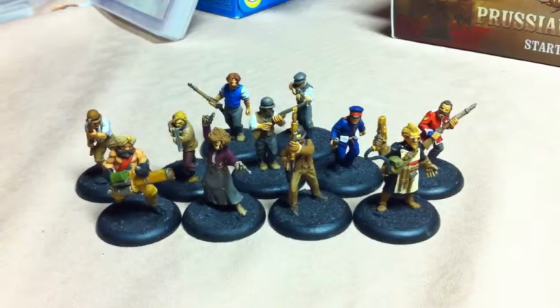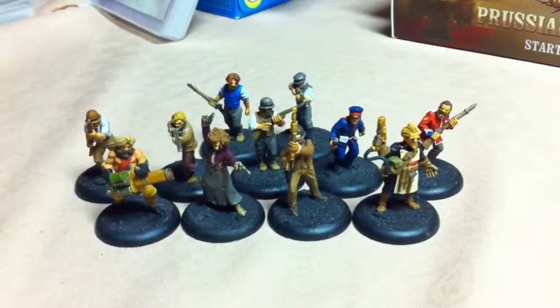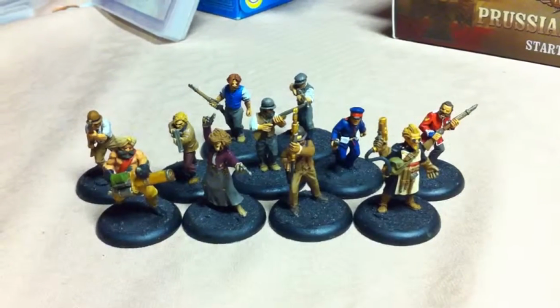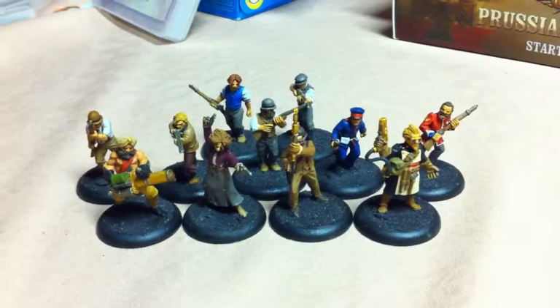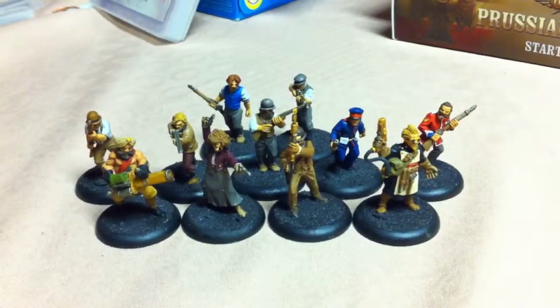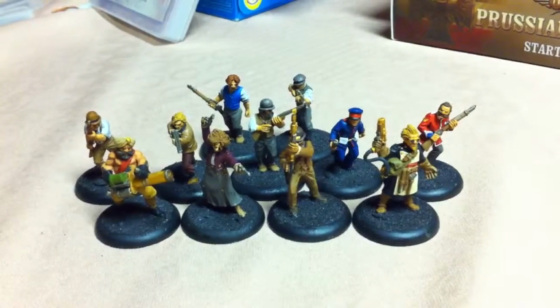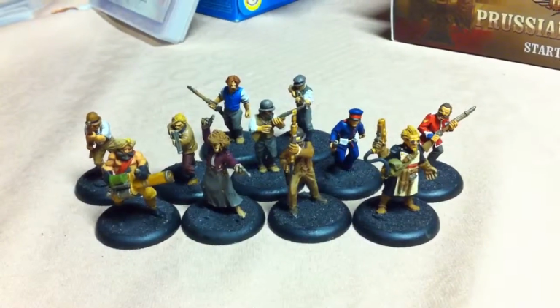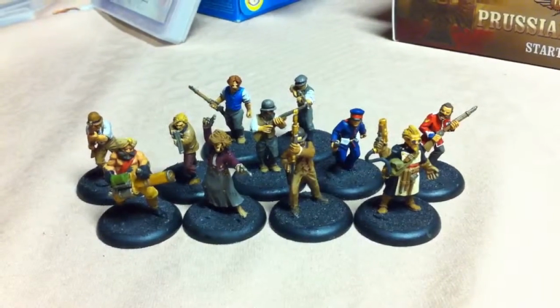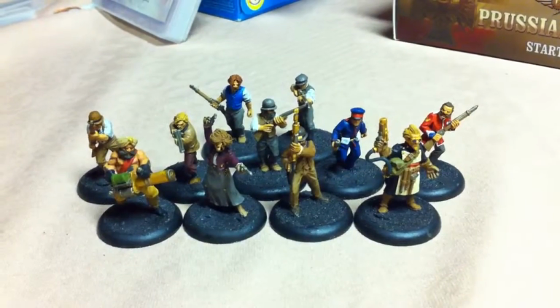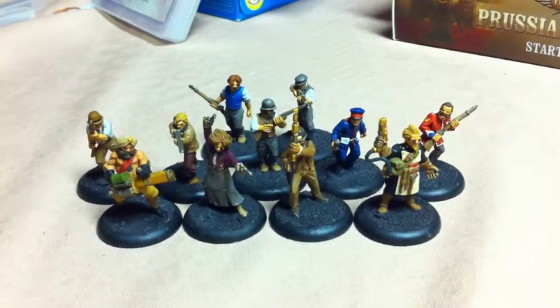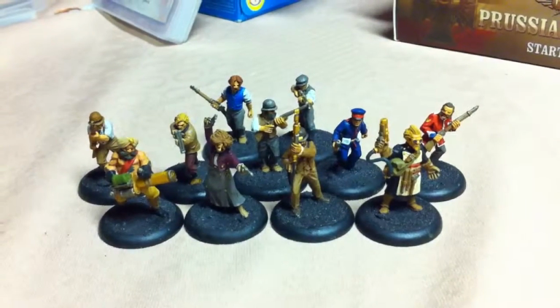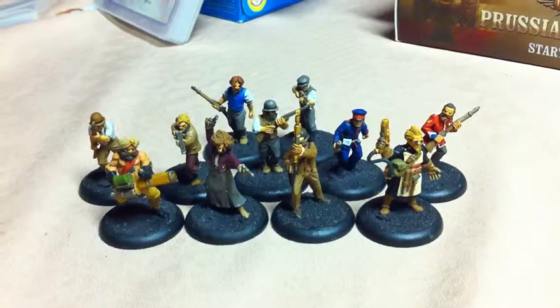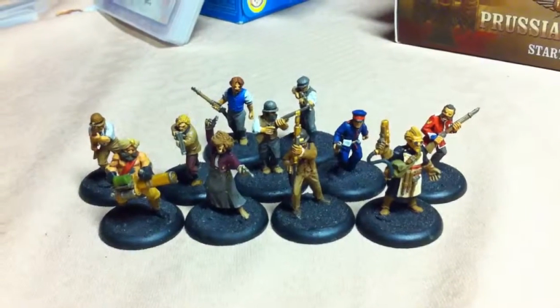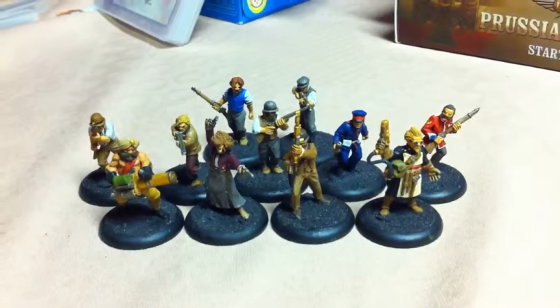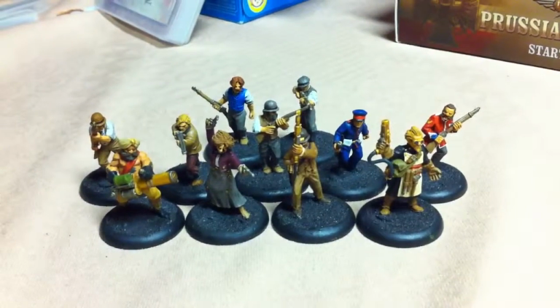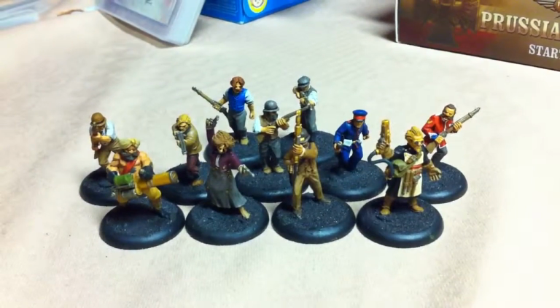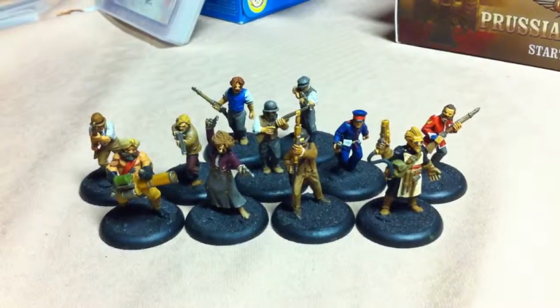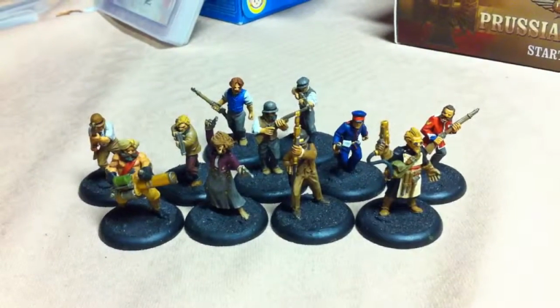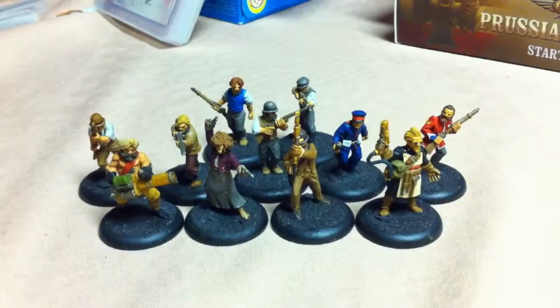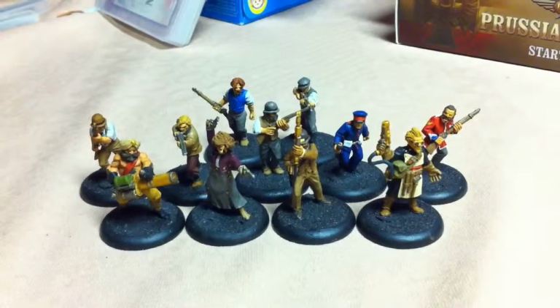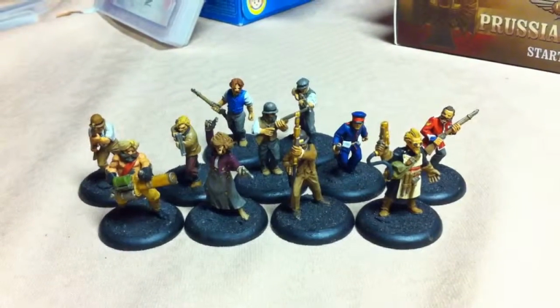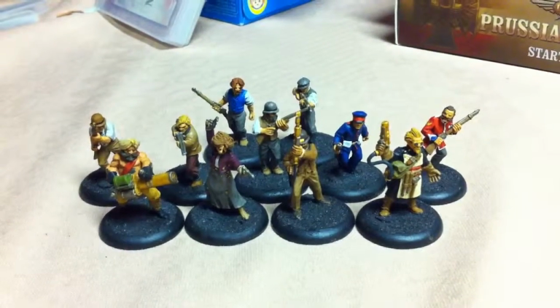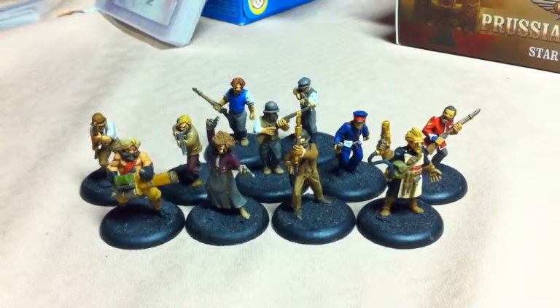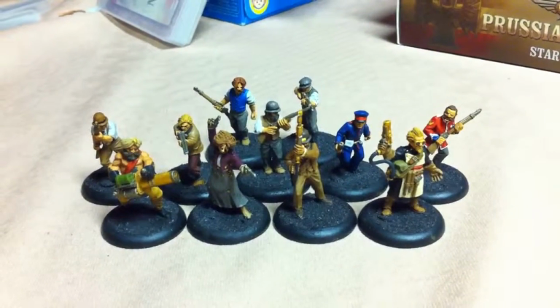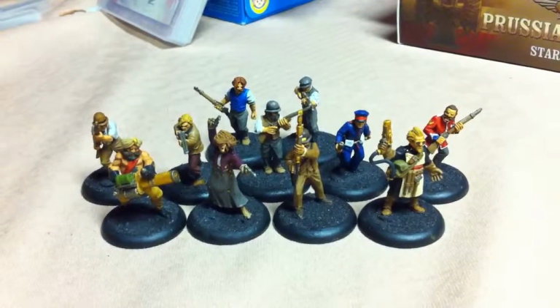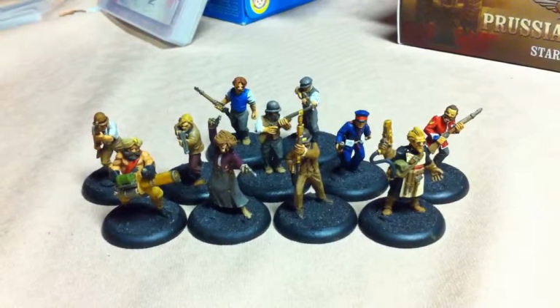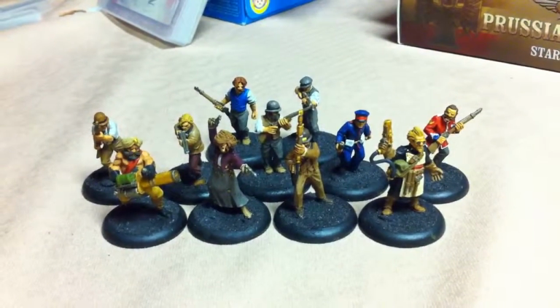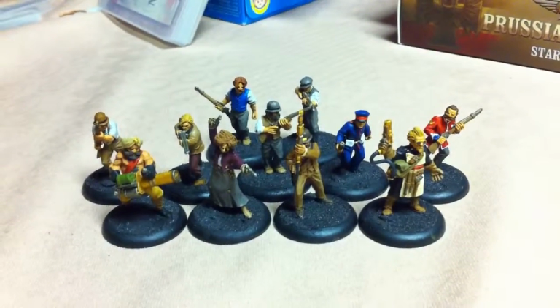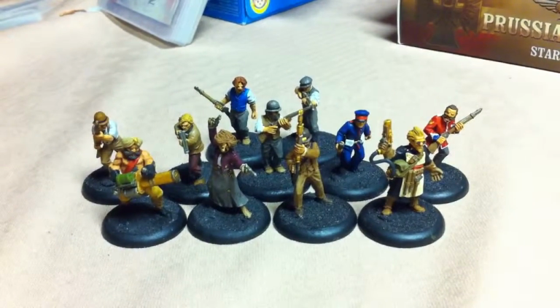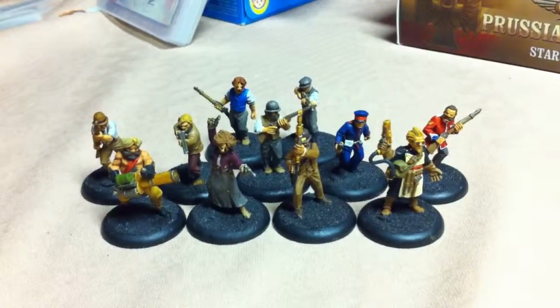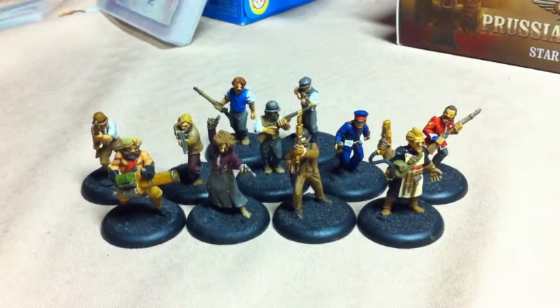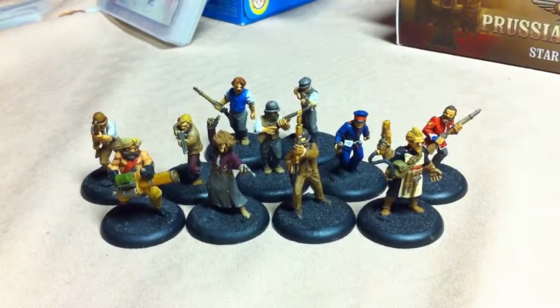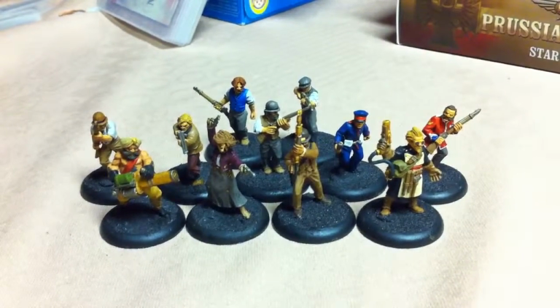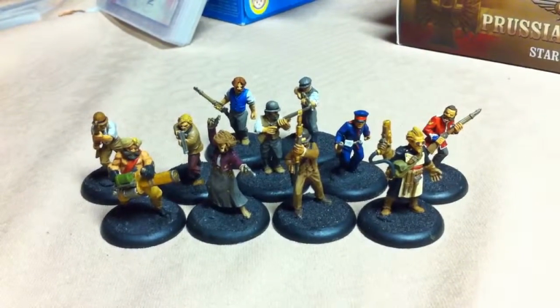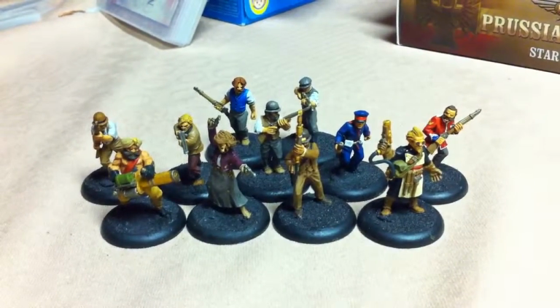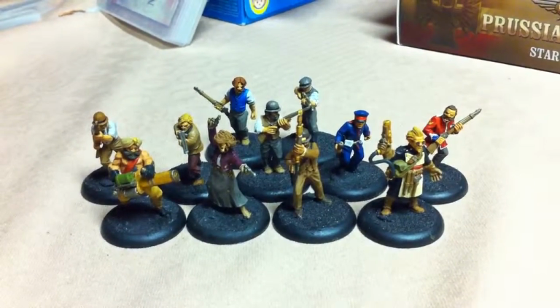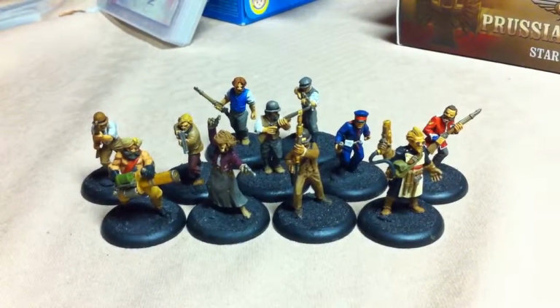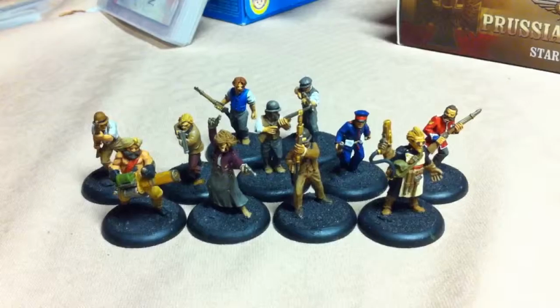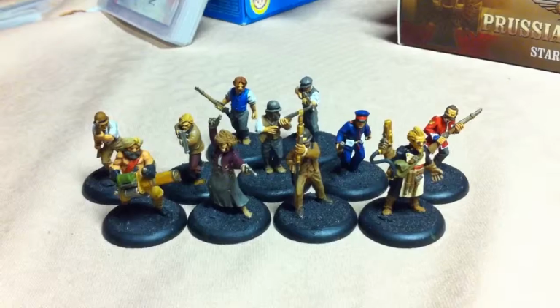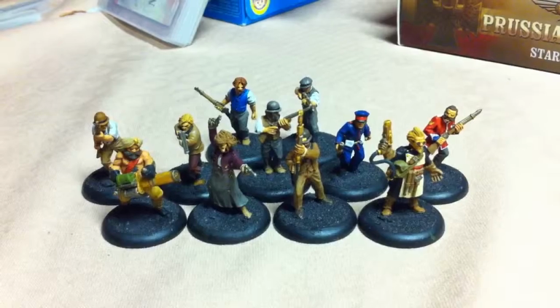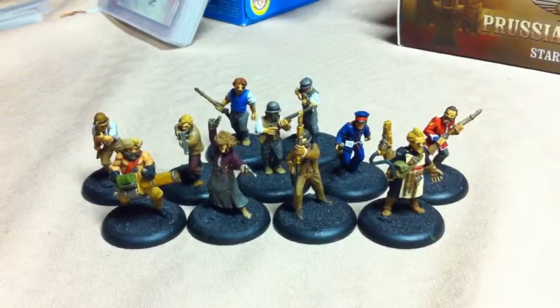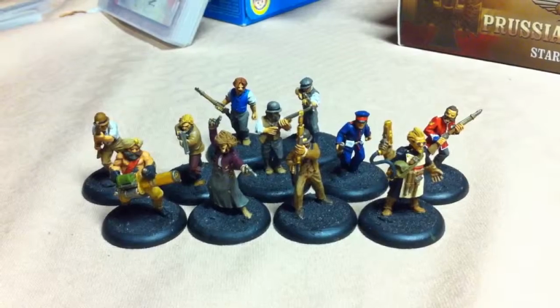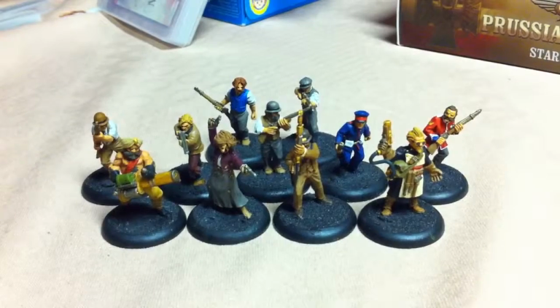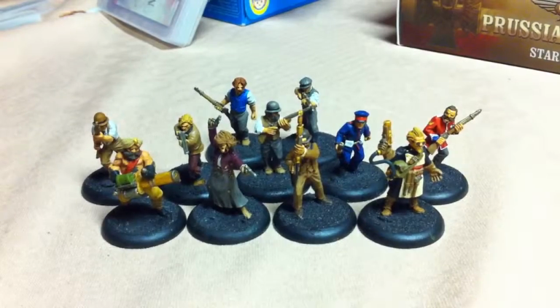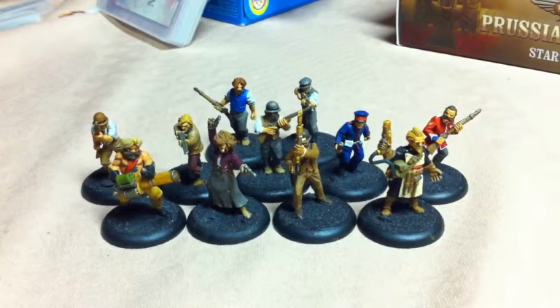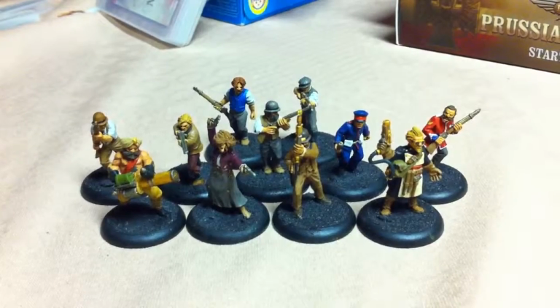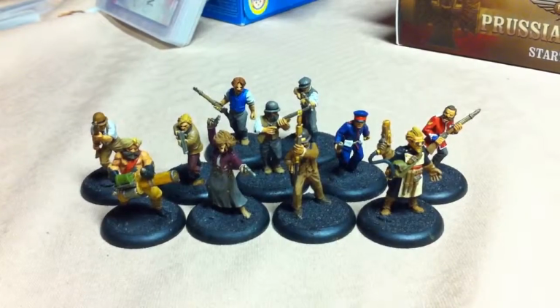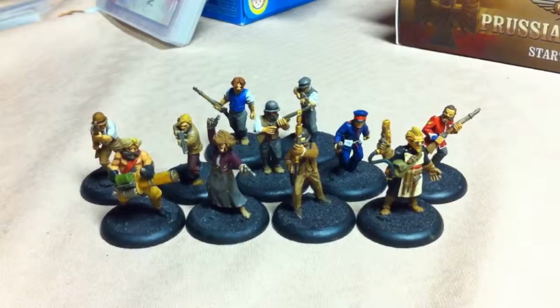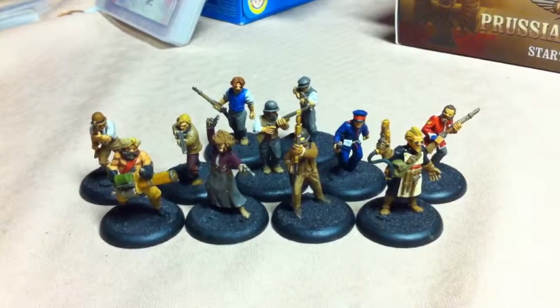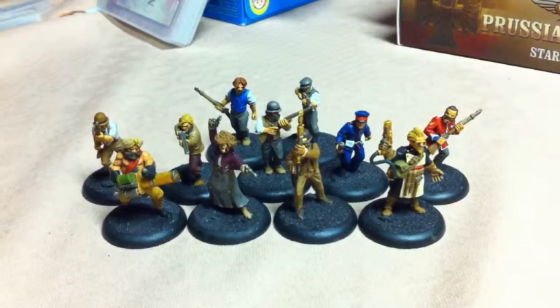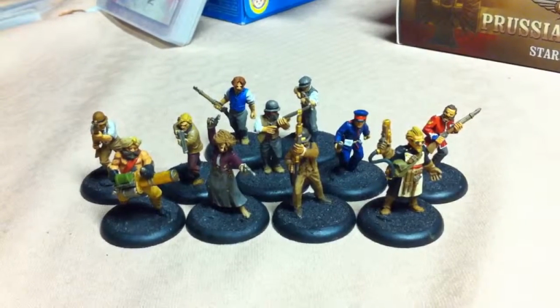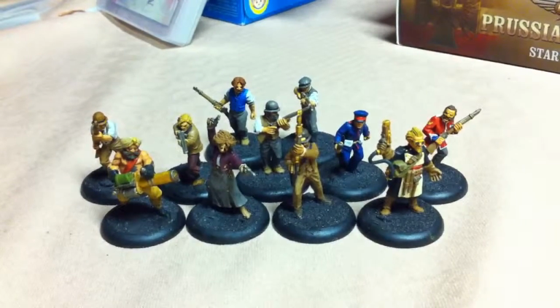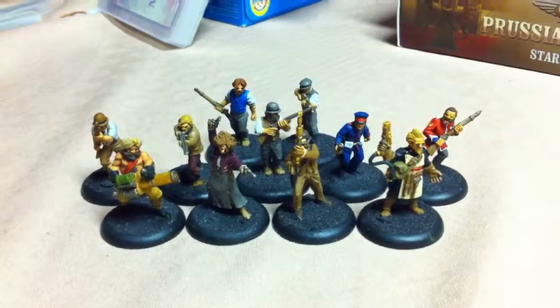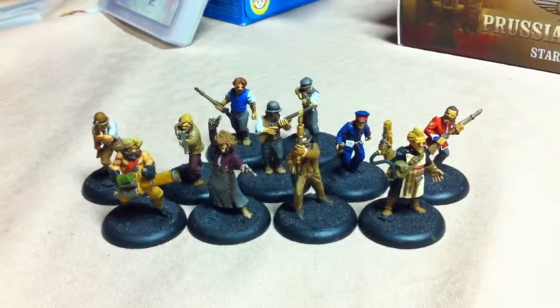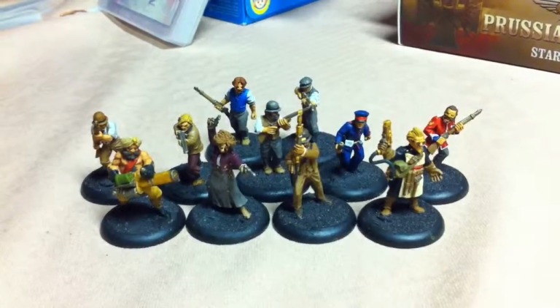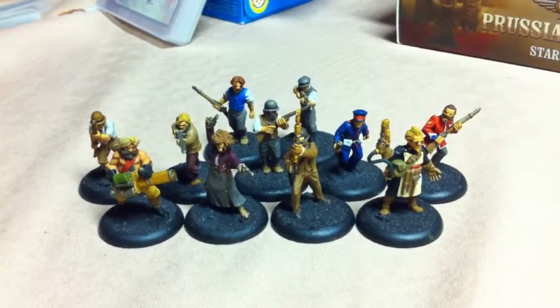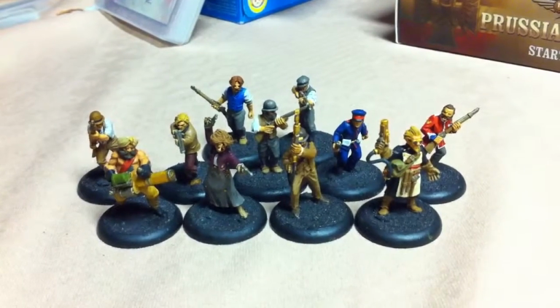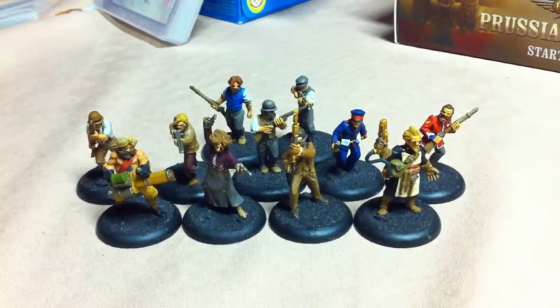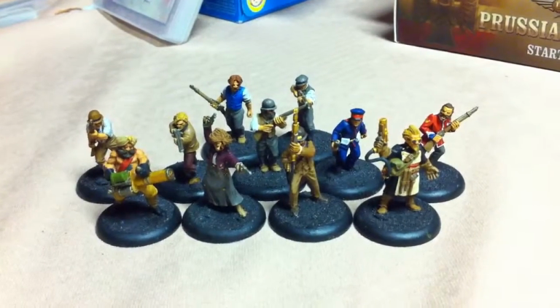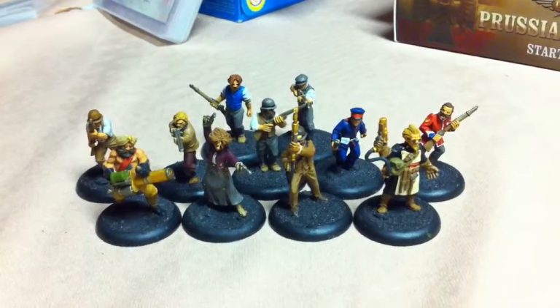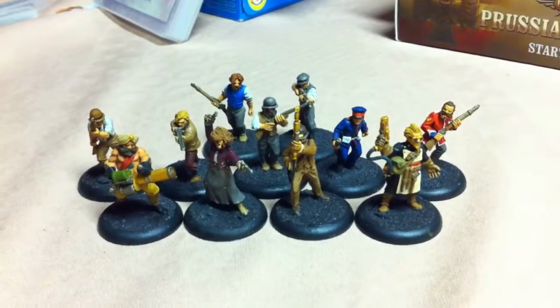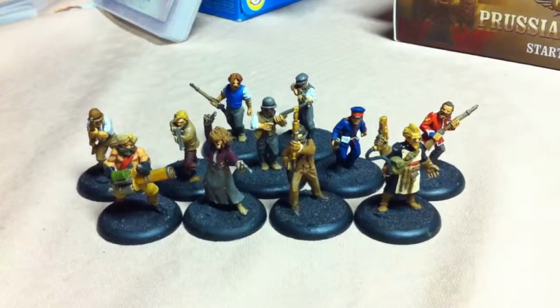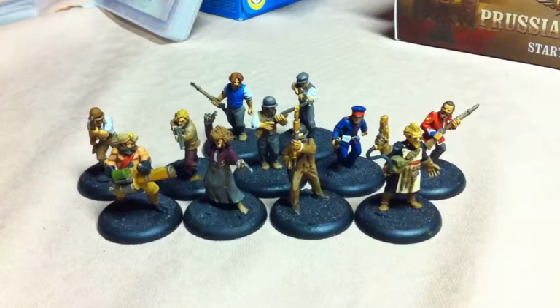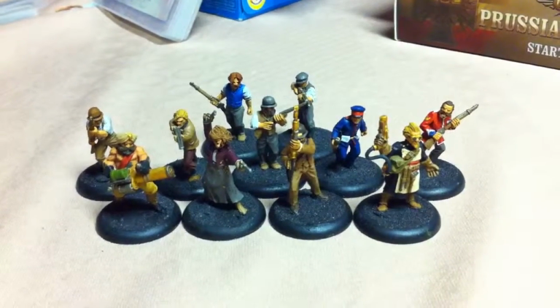Hey everybody, so good news — I got the basing done for the Lord Curr's company in Her Majesty's Name.